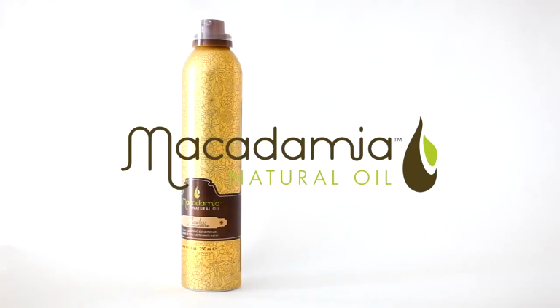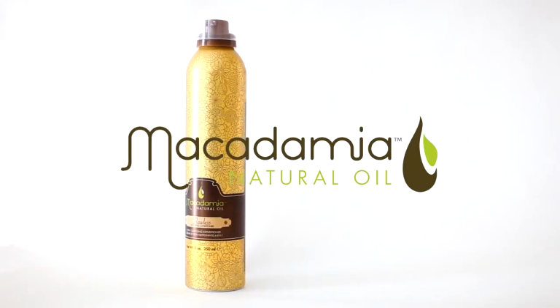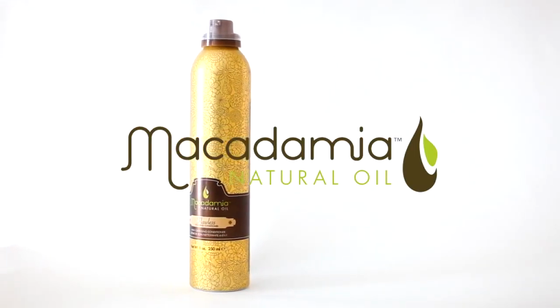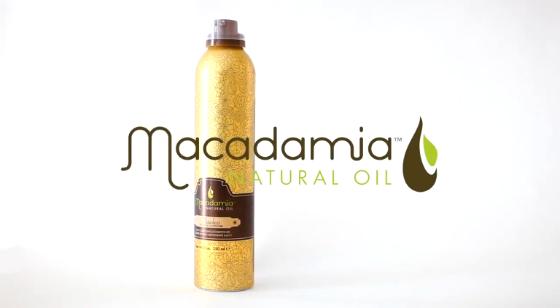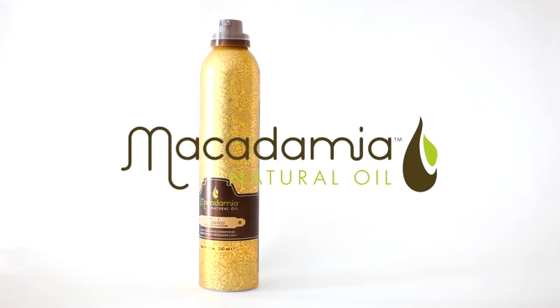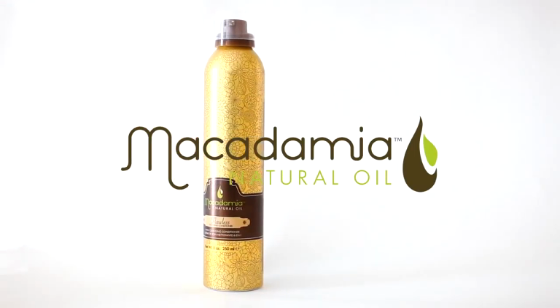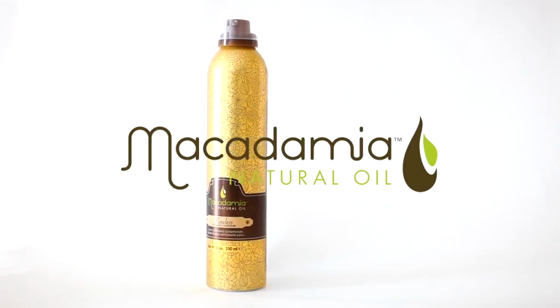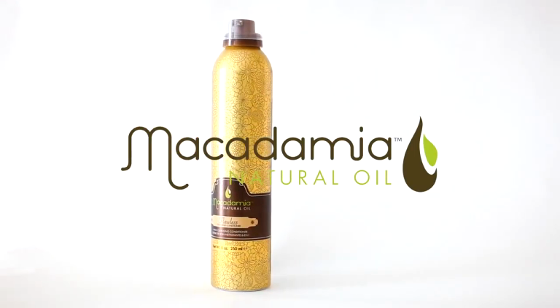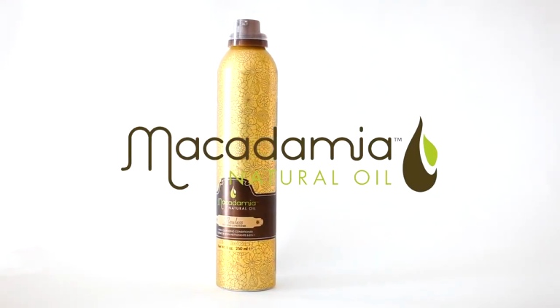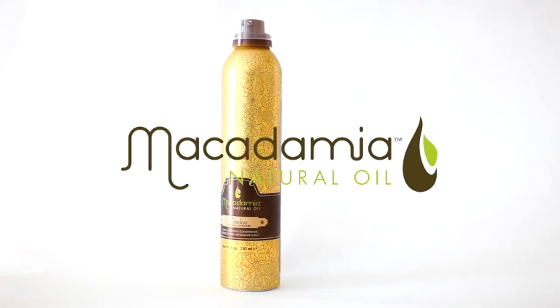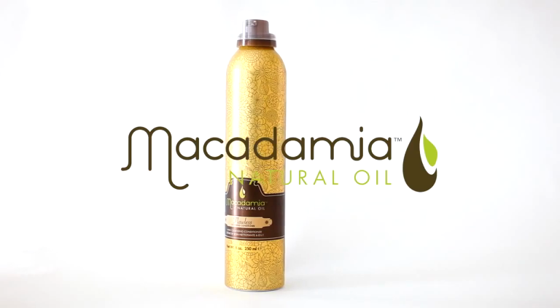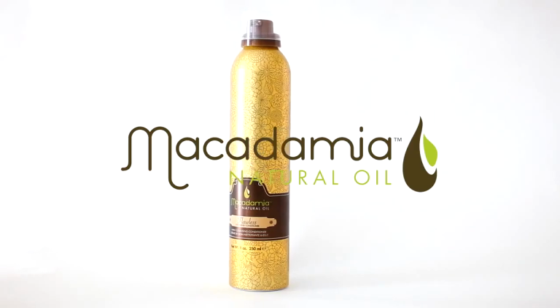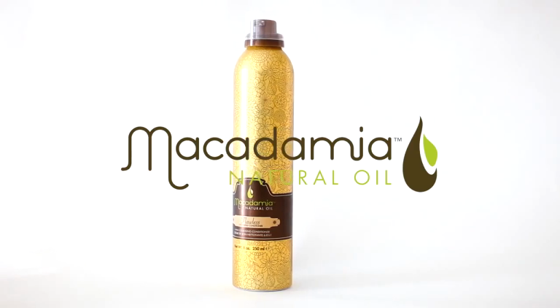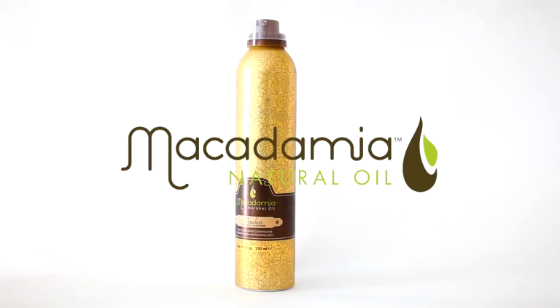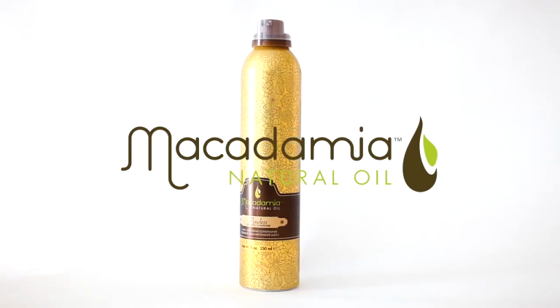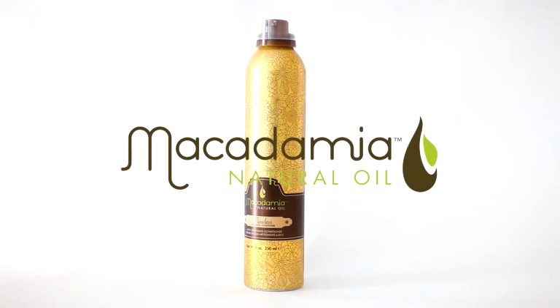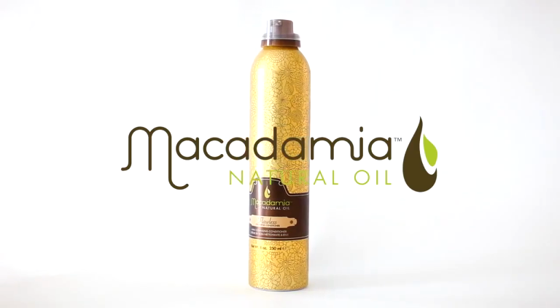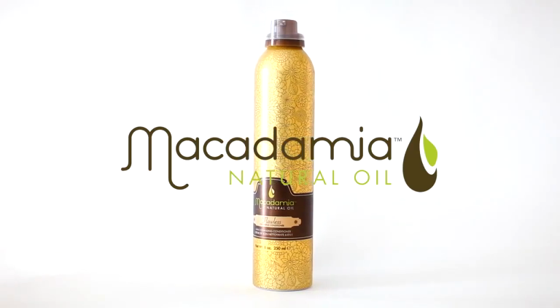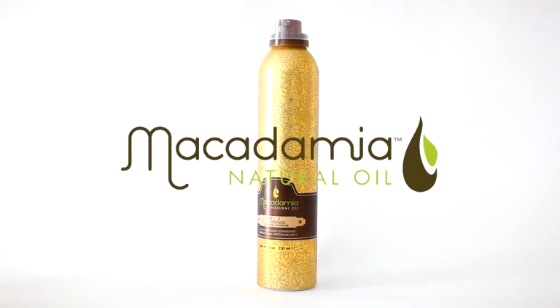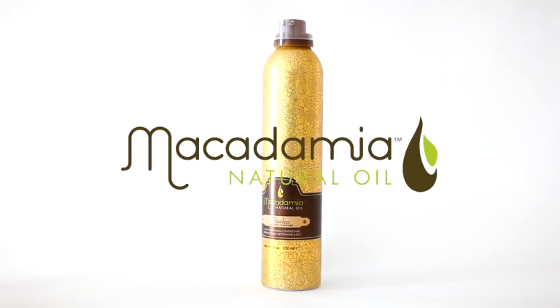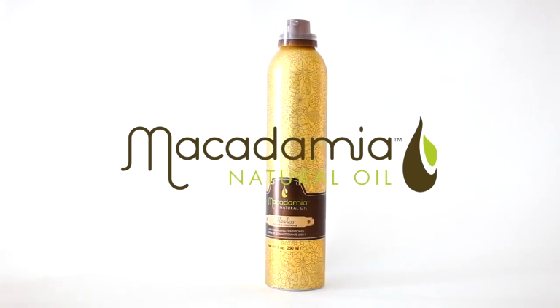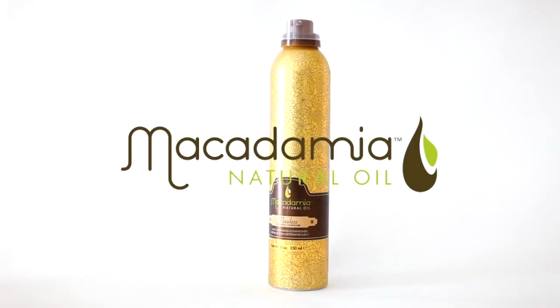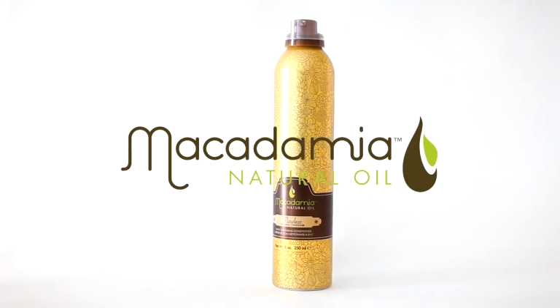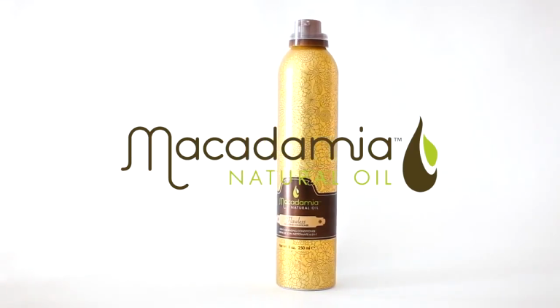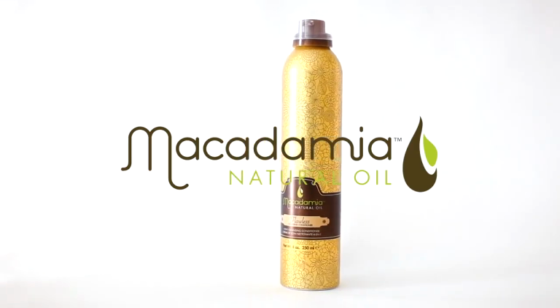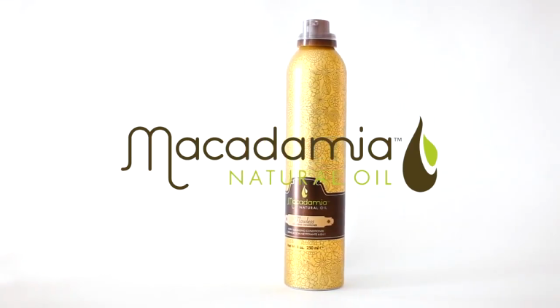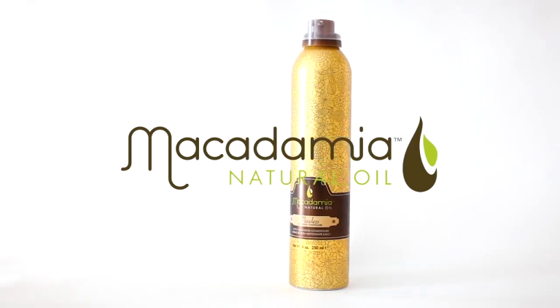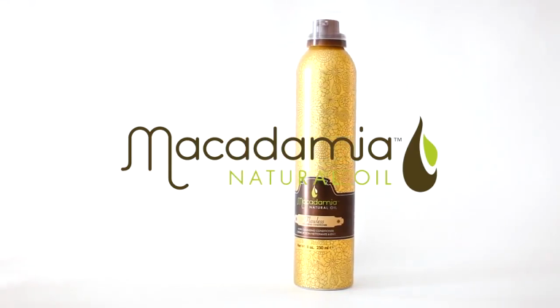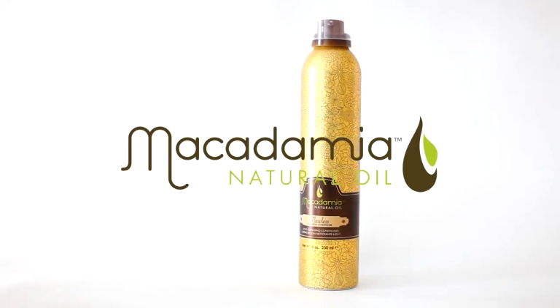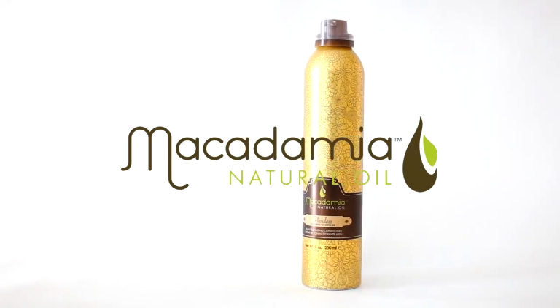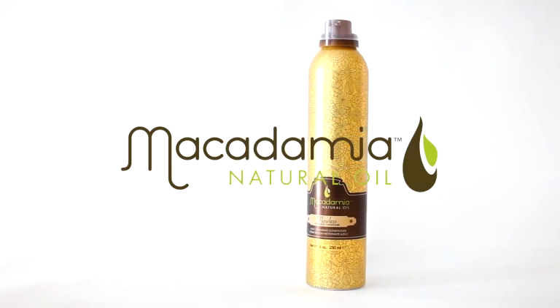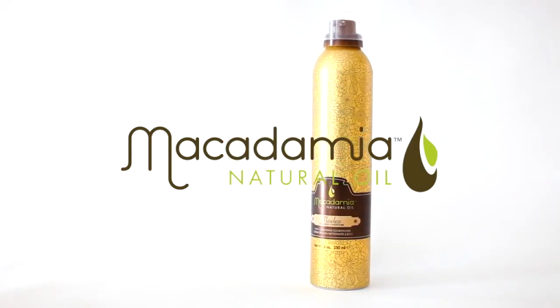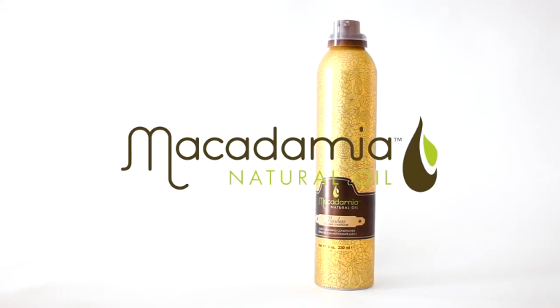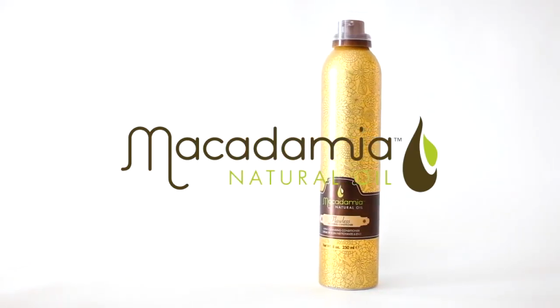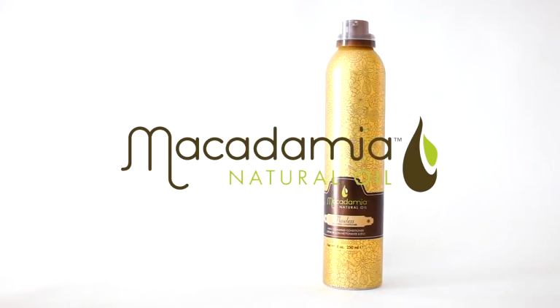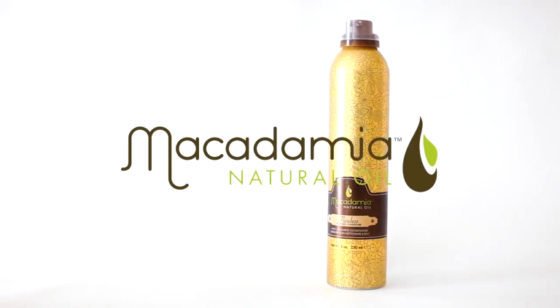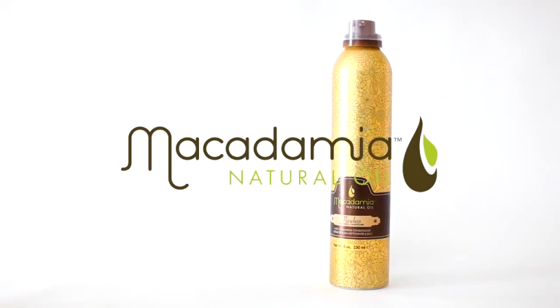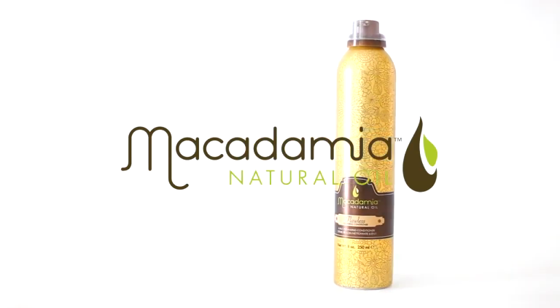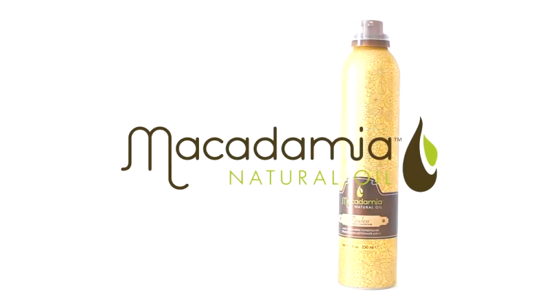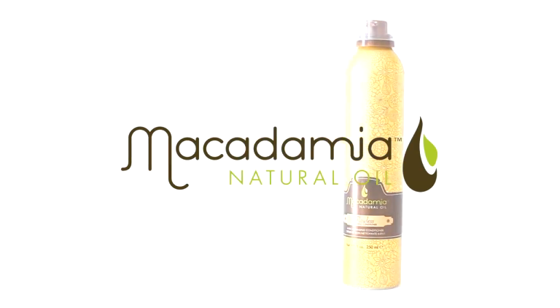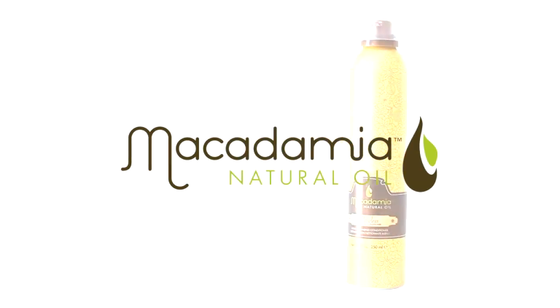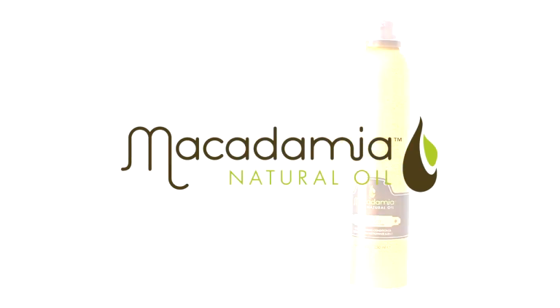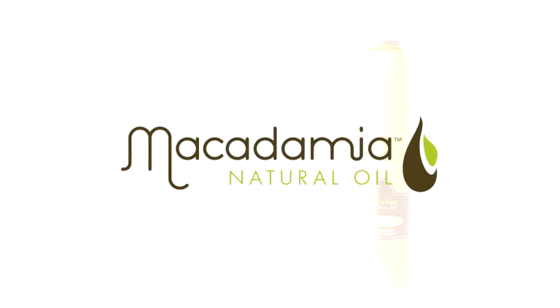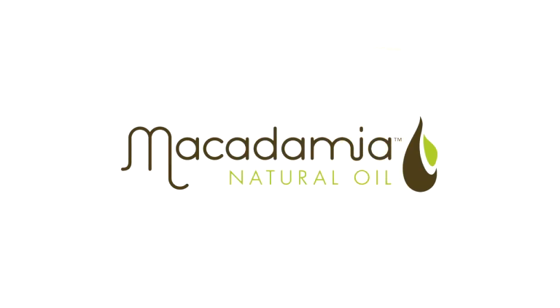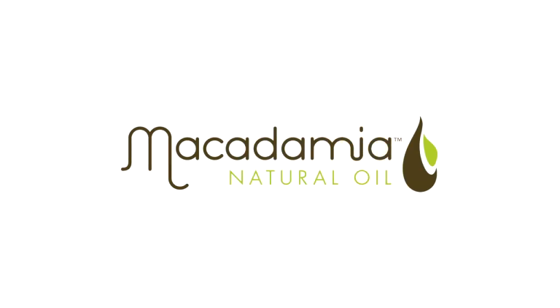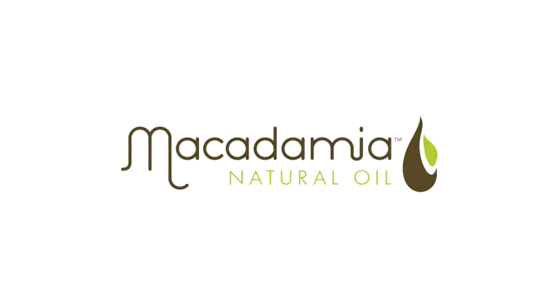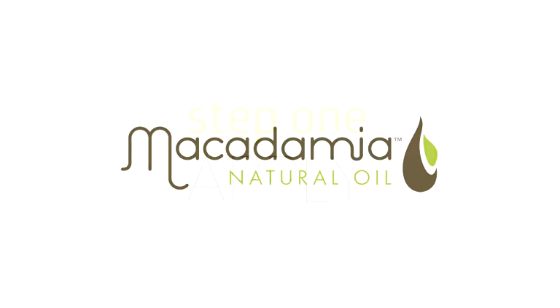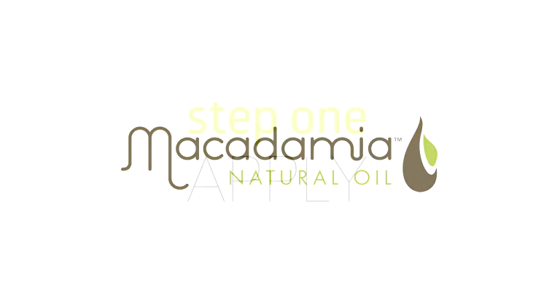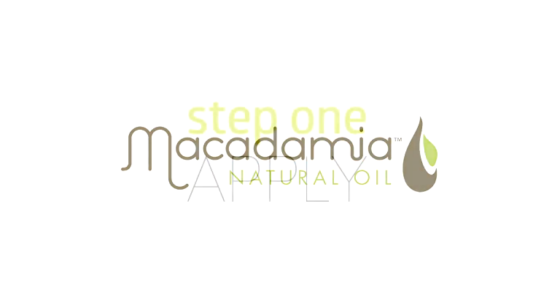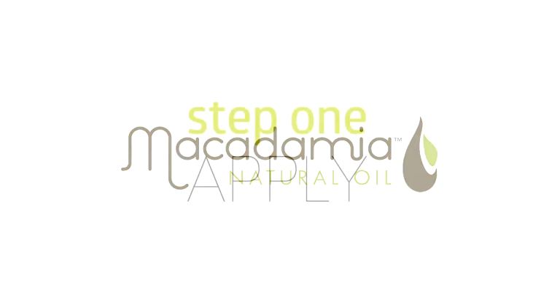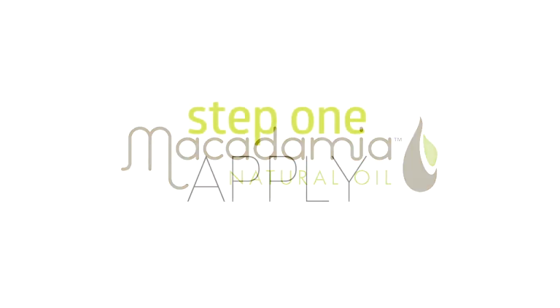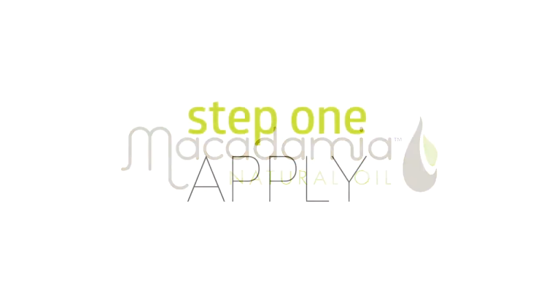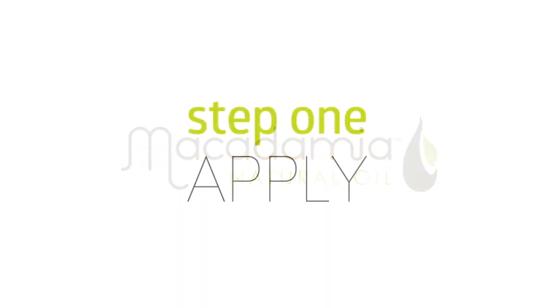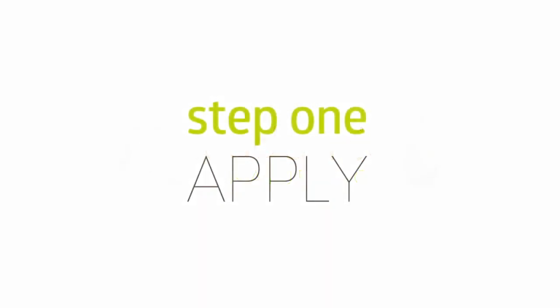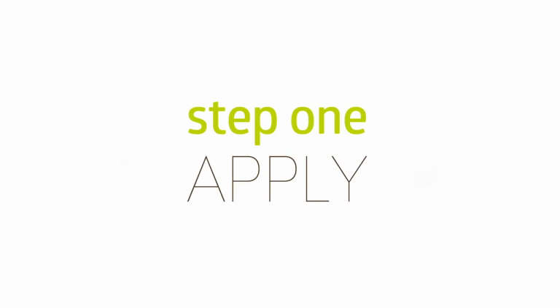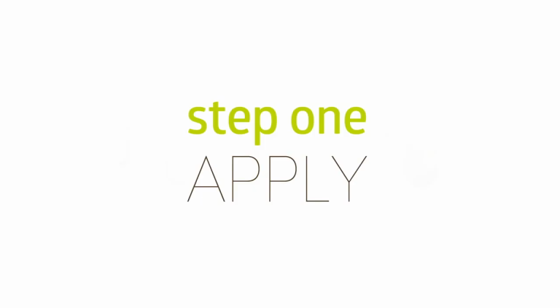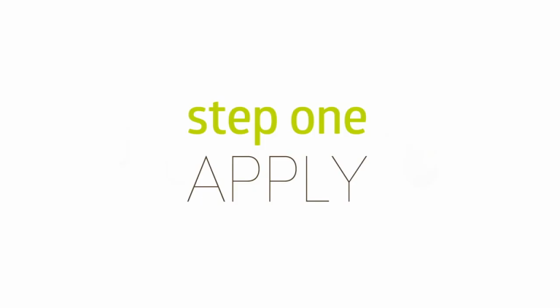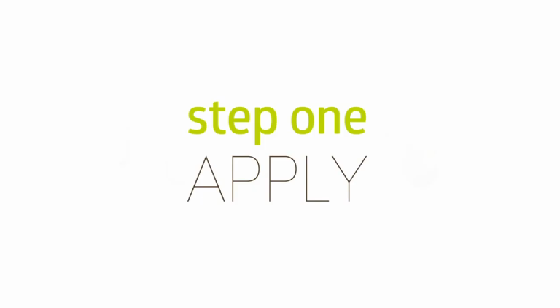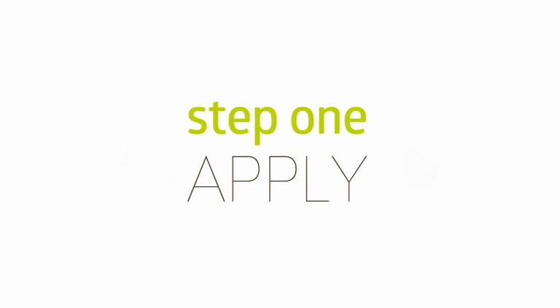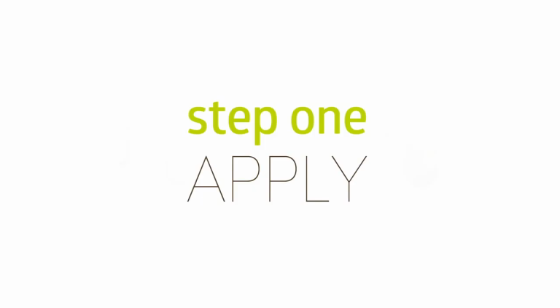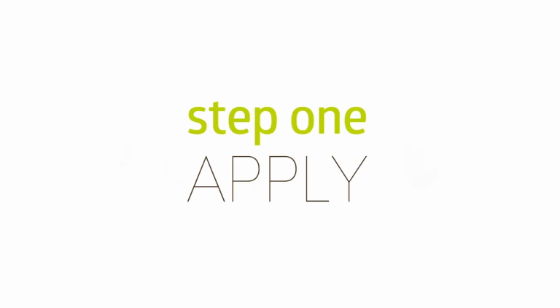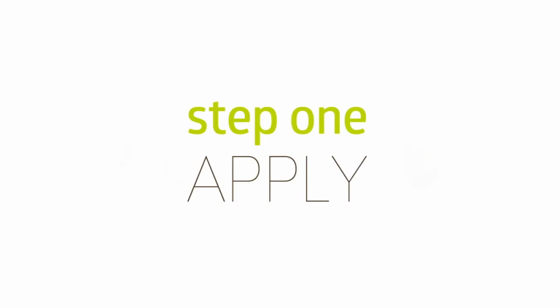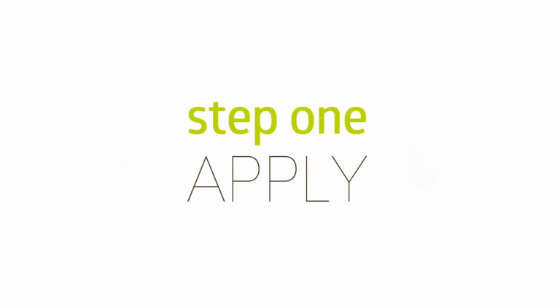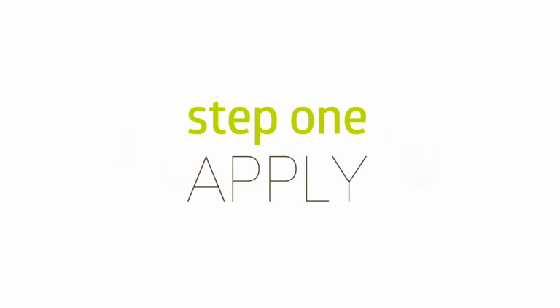Macadamia's Flawless Cleansing Conditioner is a revolutionary product that smooths, detangles, reduces blow-dry time, and enhances volume.